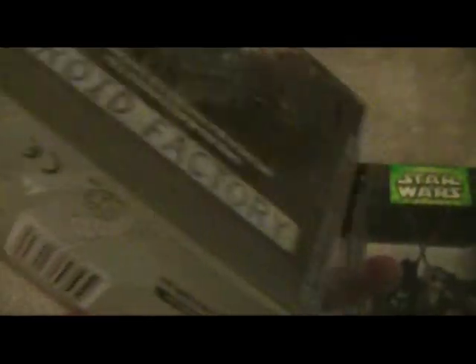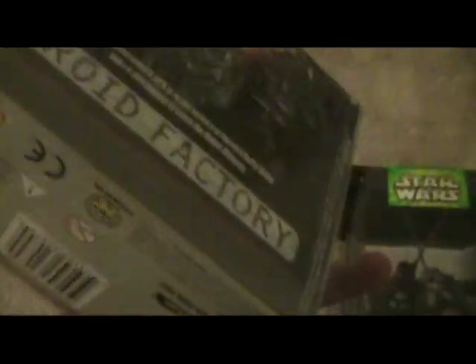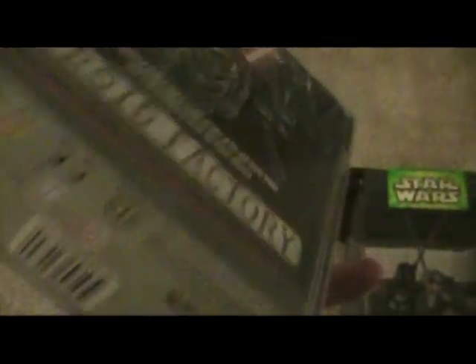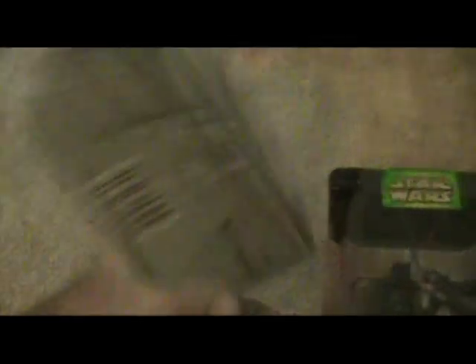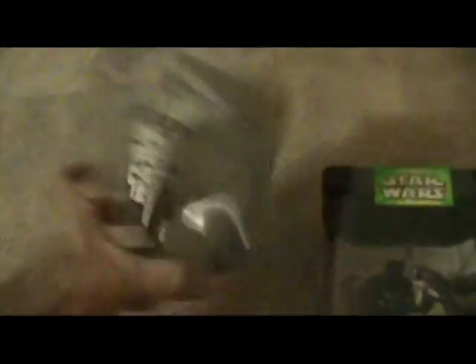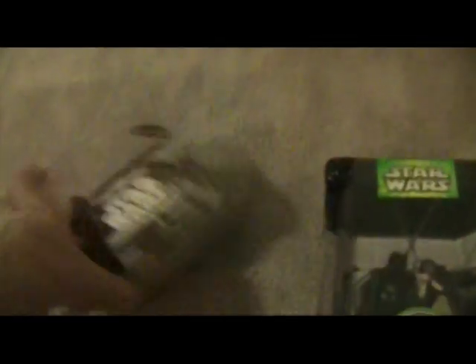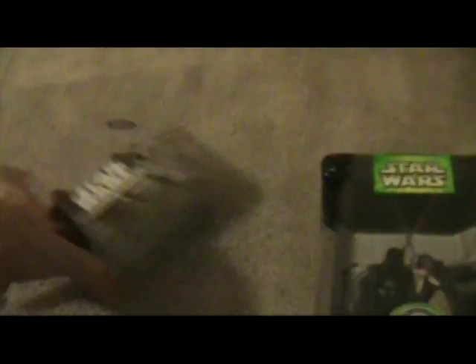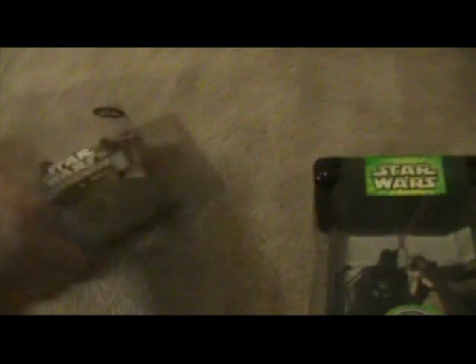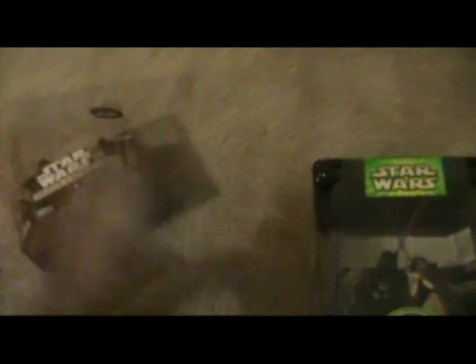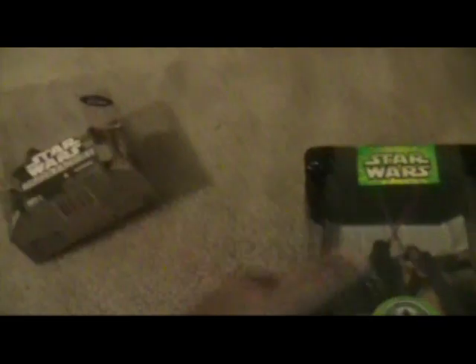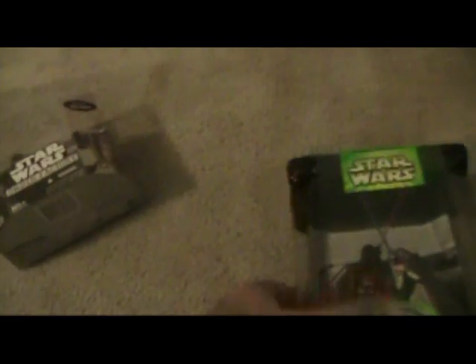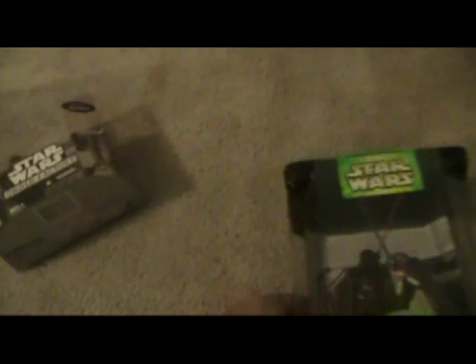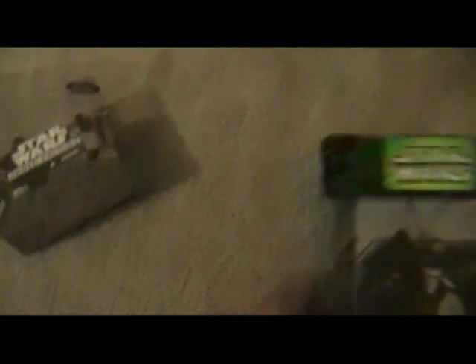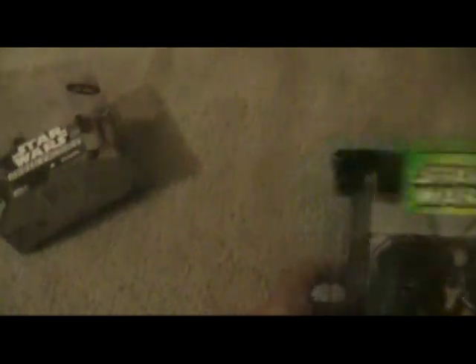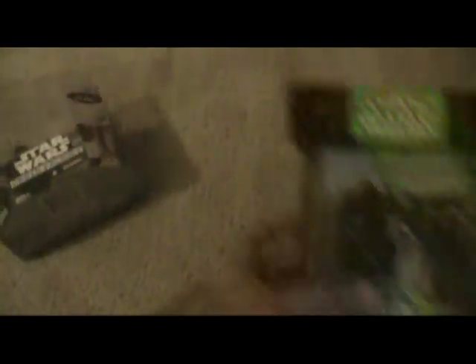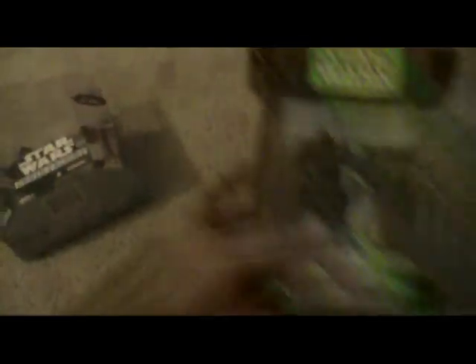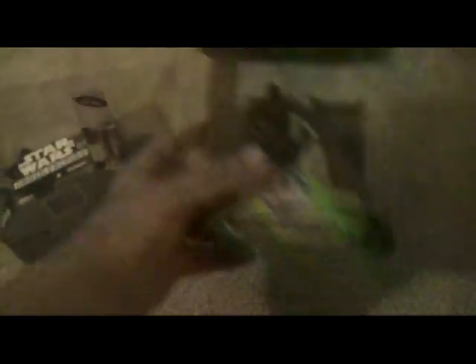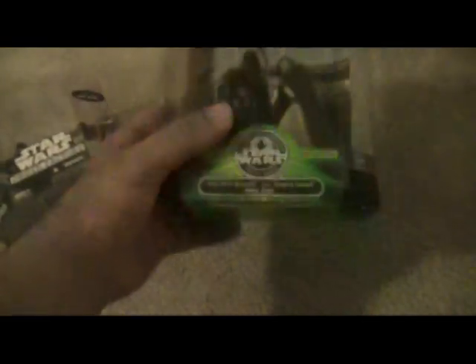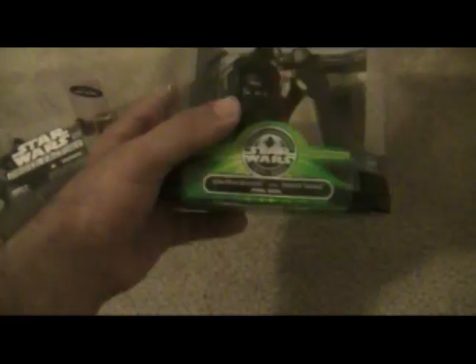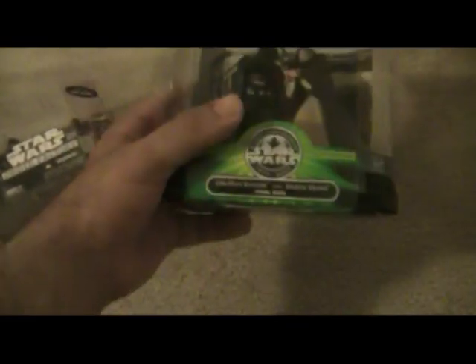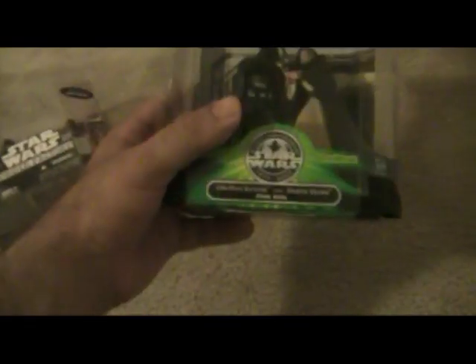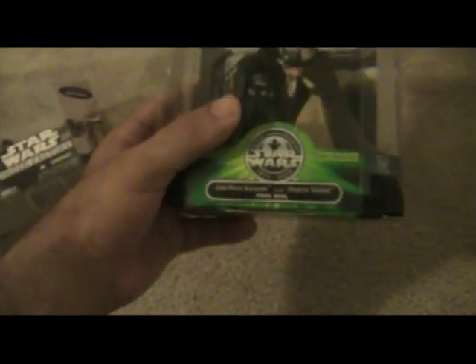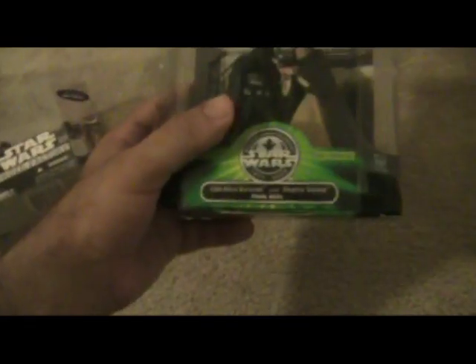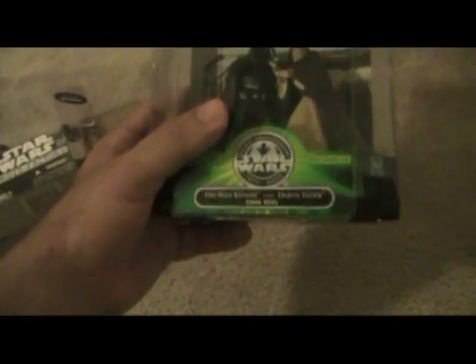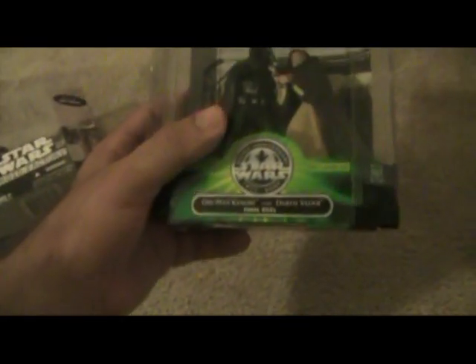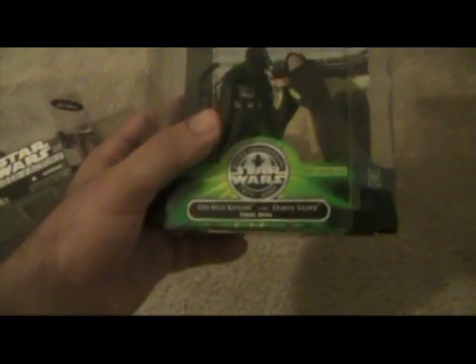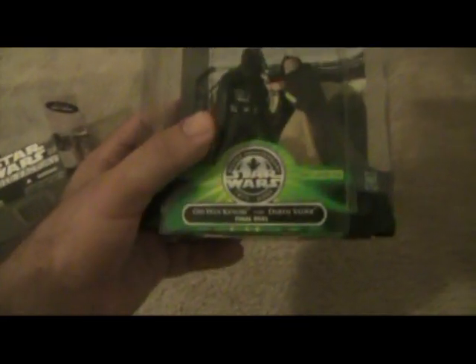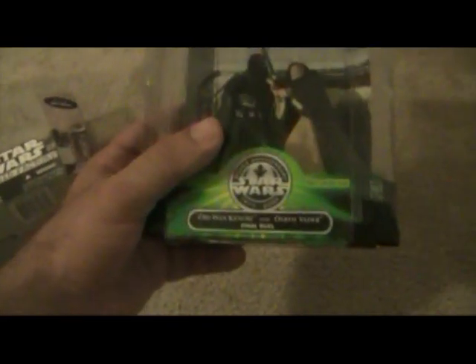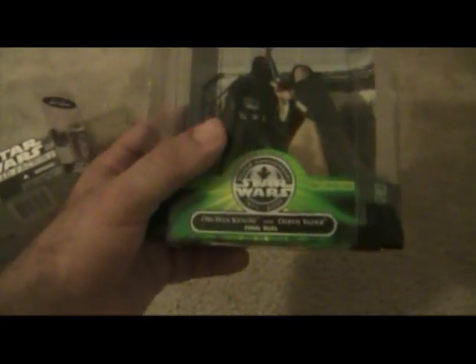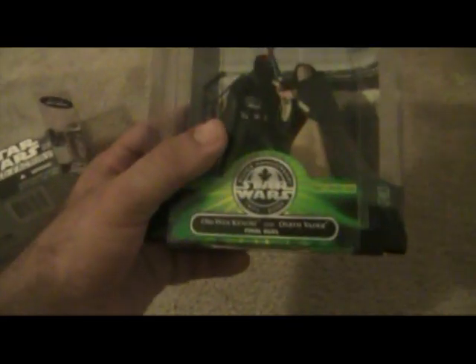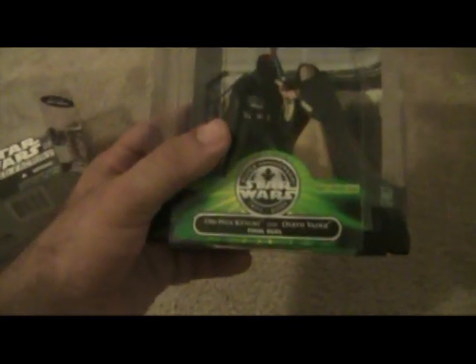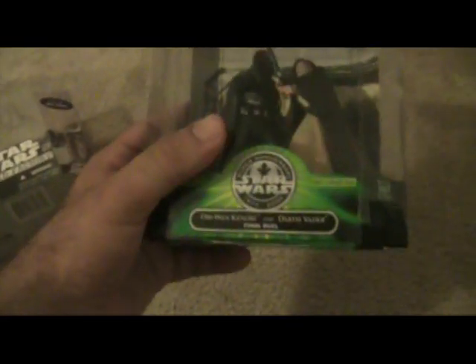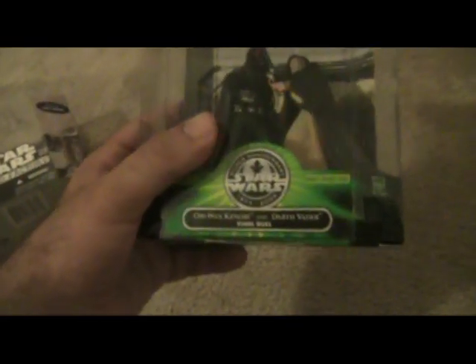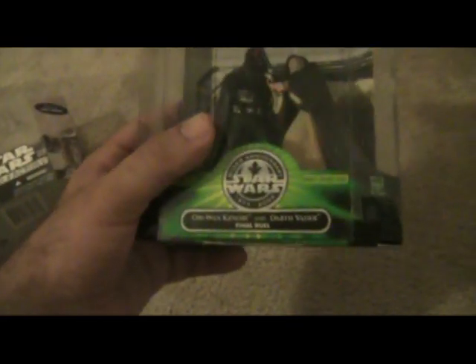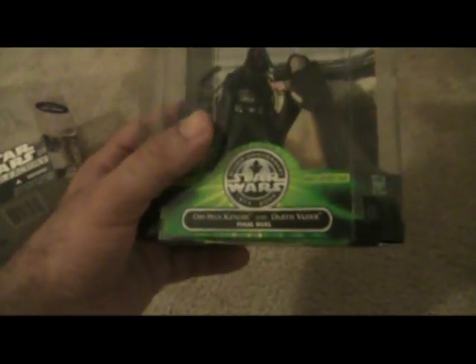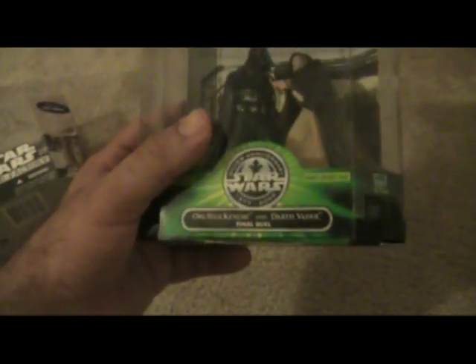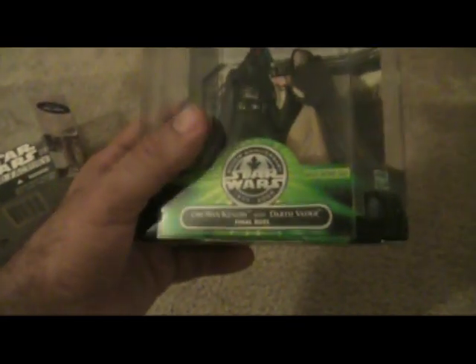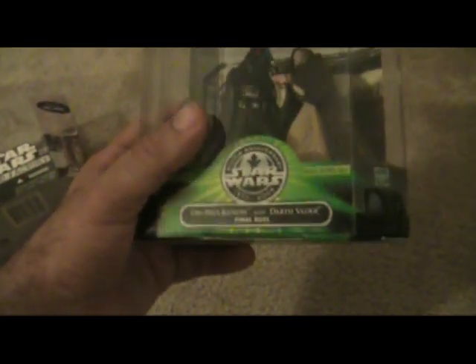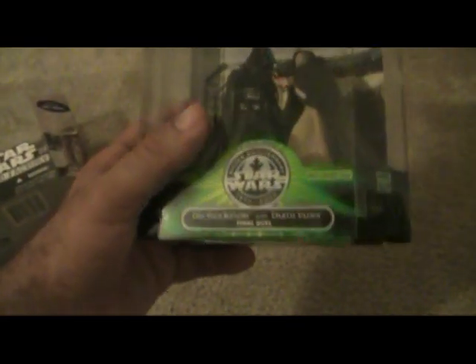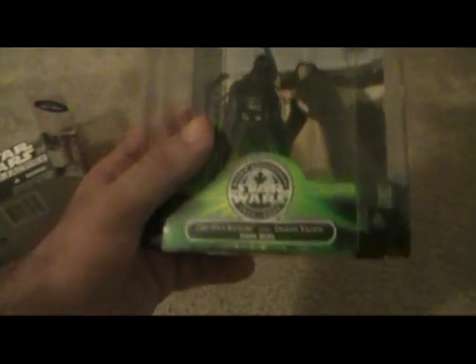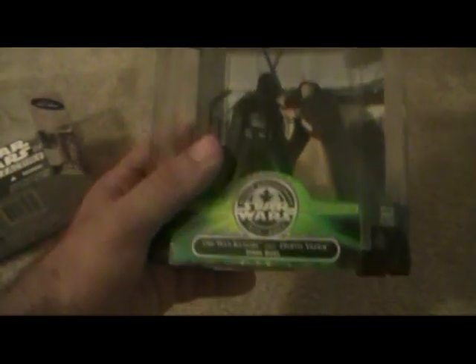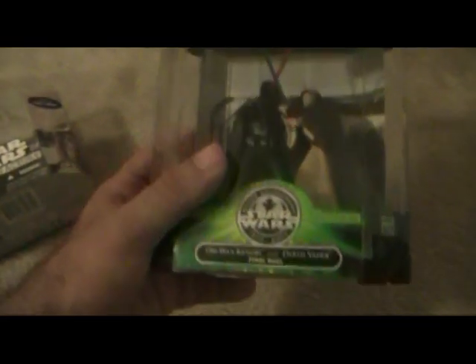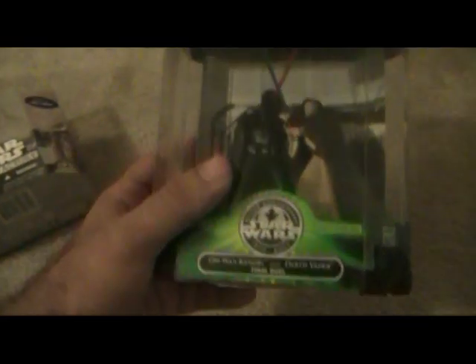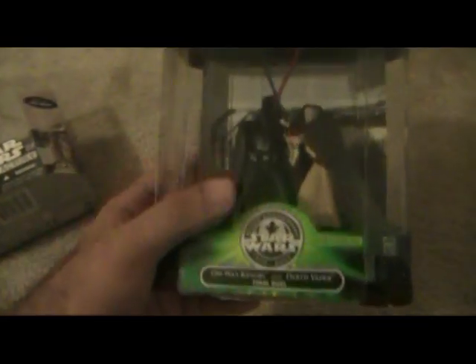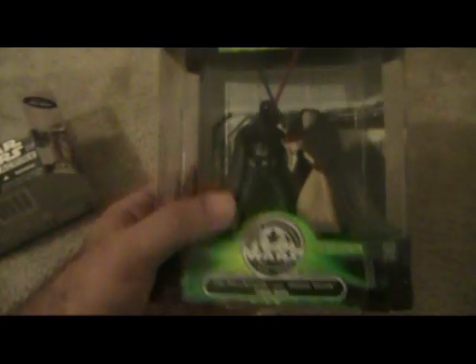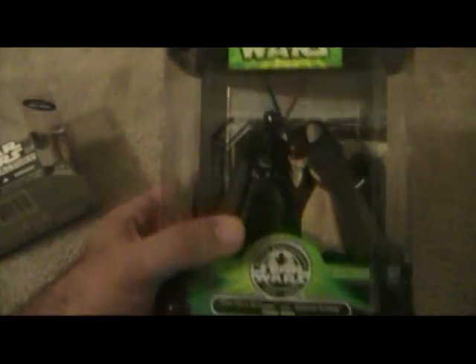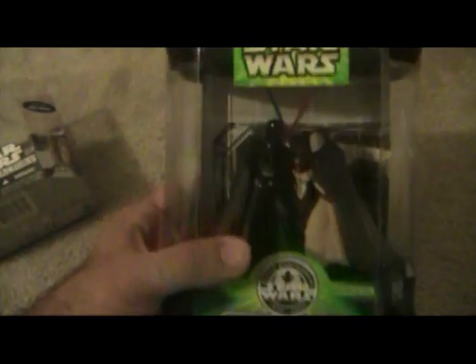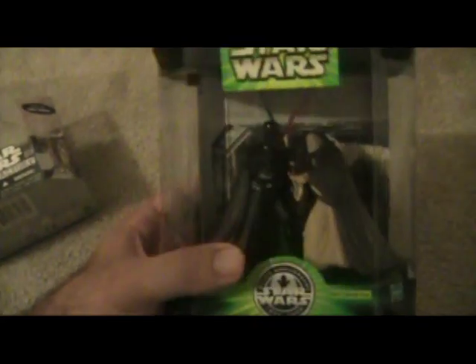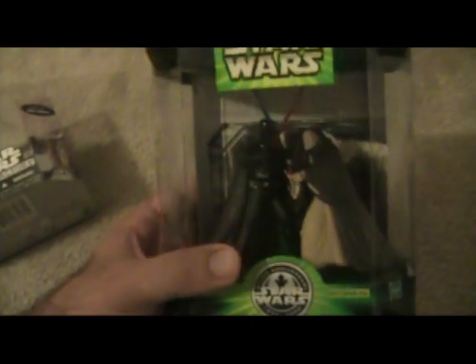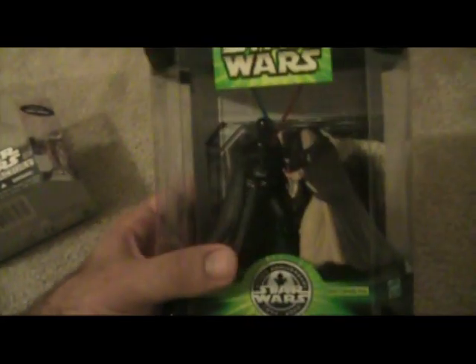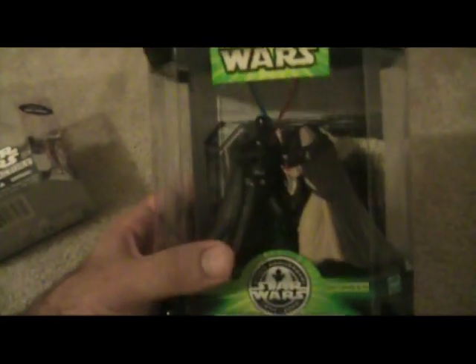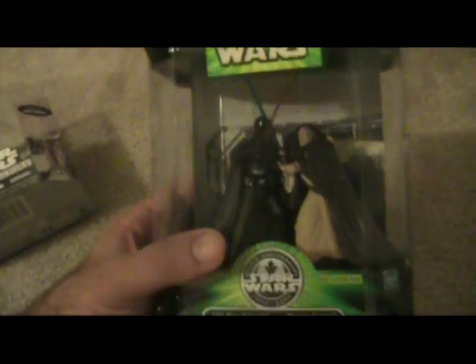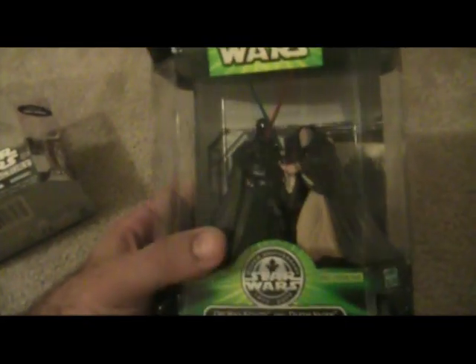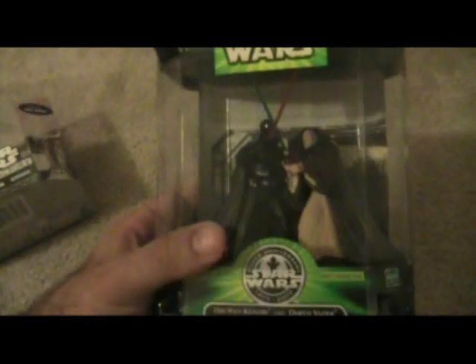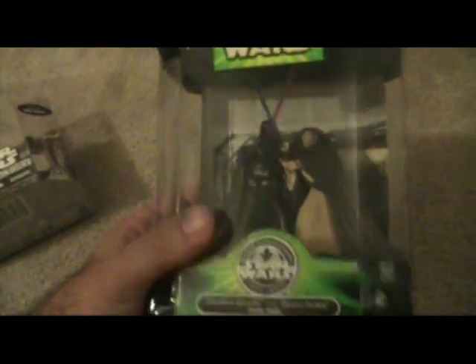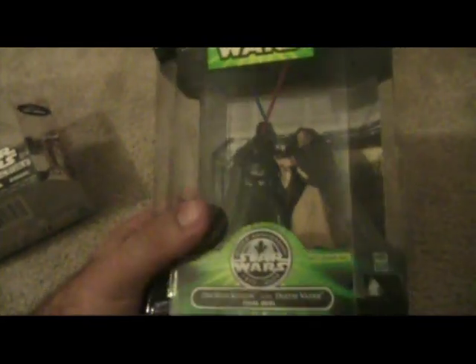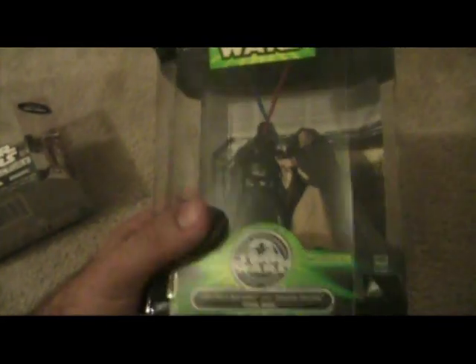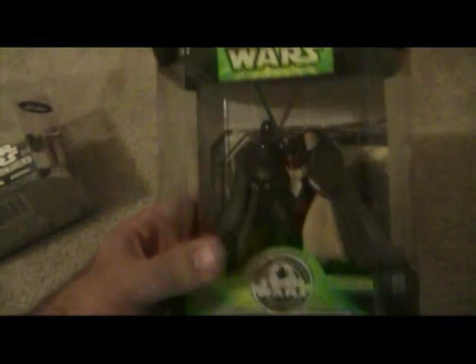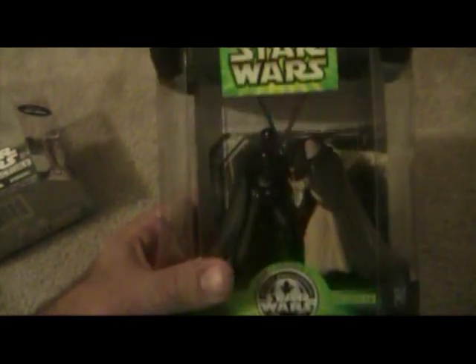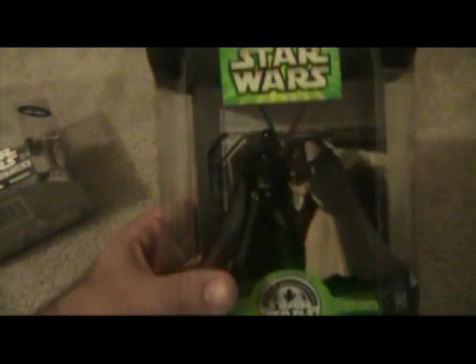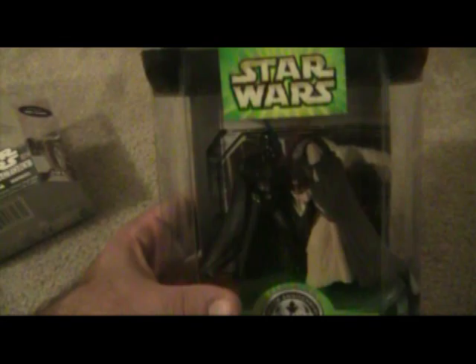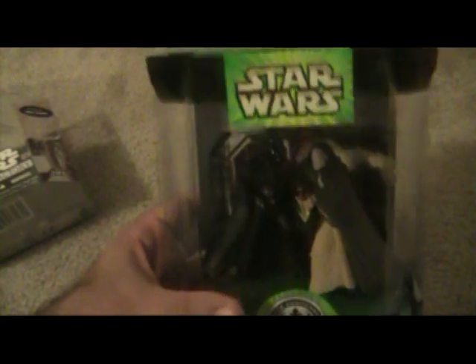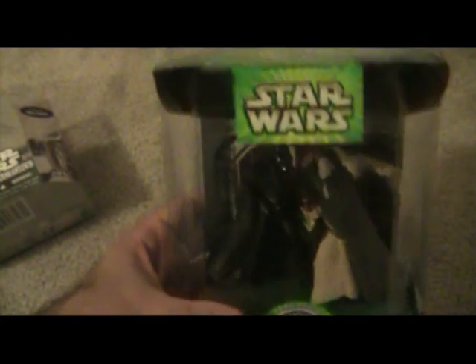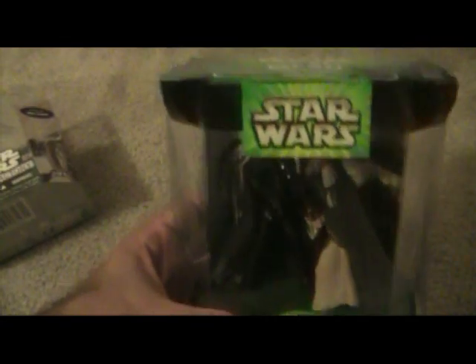It's very cool looking. And then this is the 25th anniversary figure — Darth Vader and Obi-Wan Kenobi.